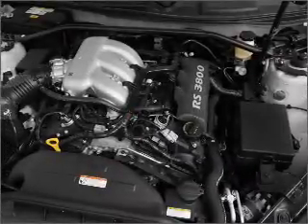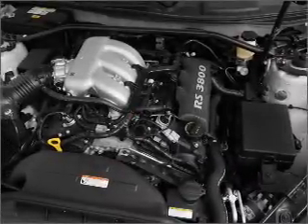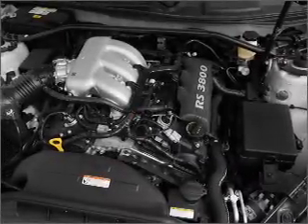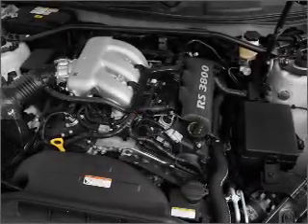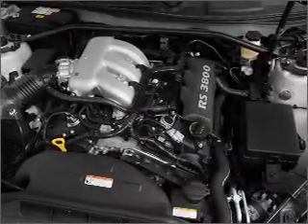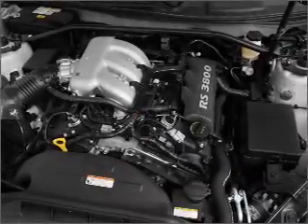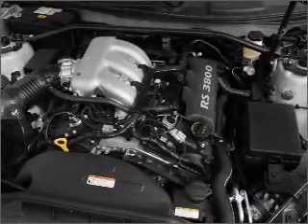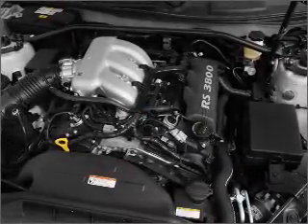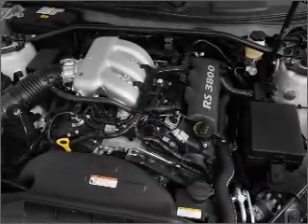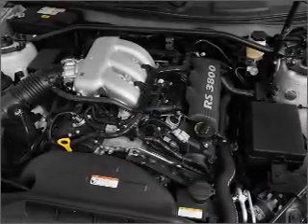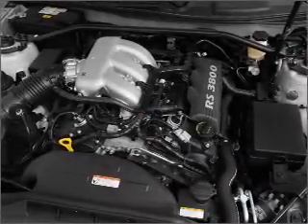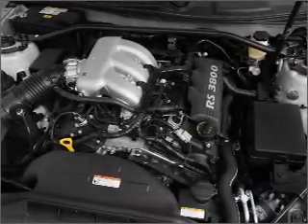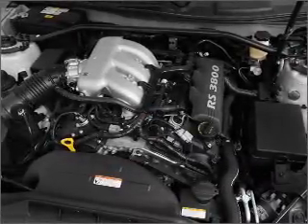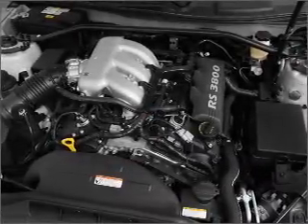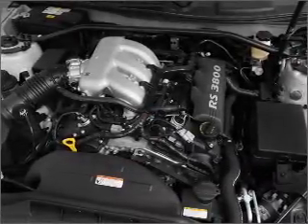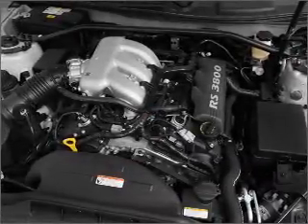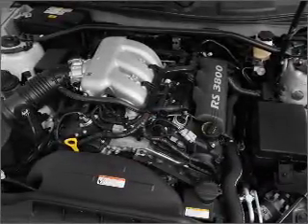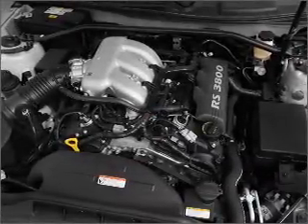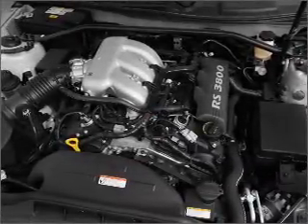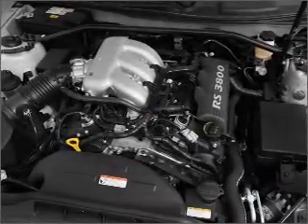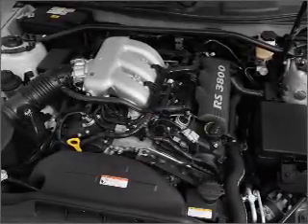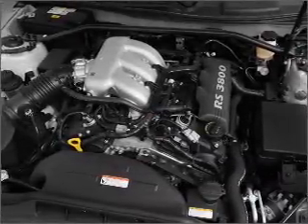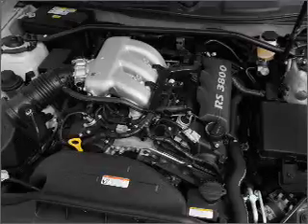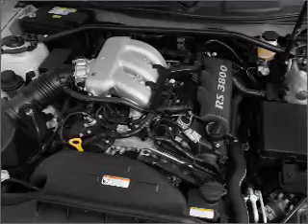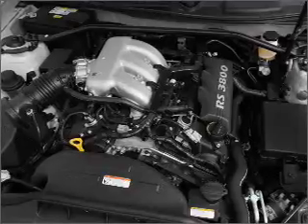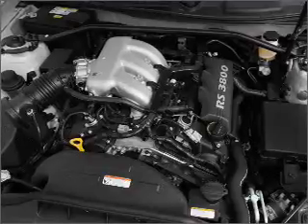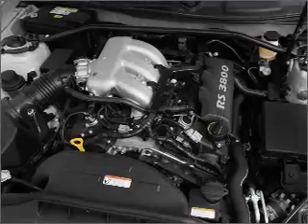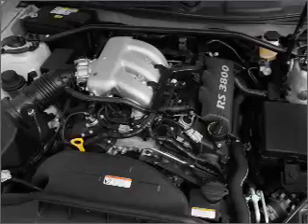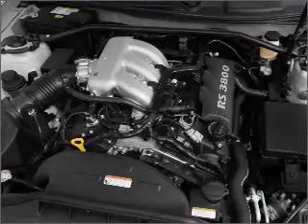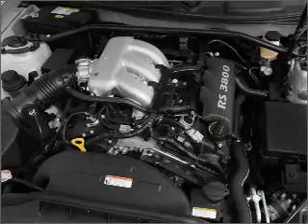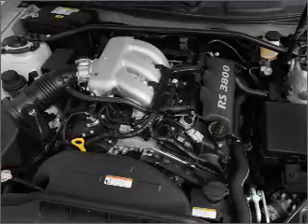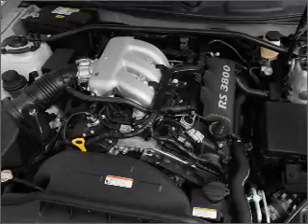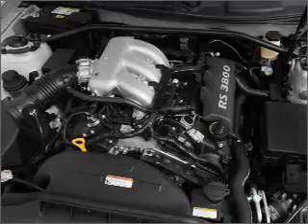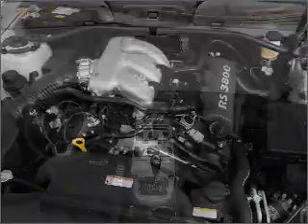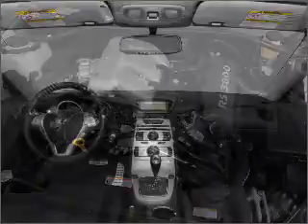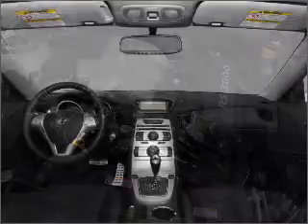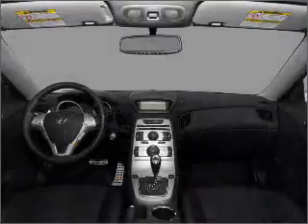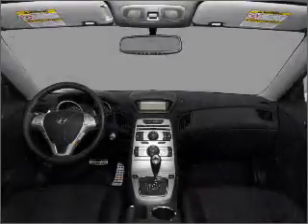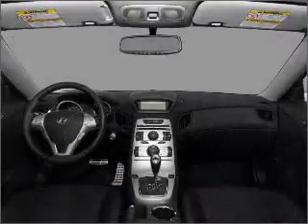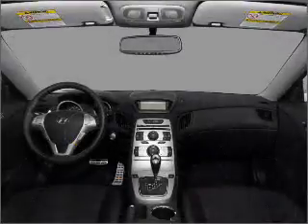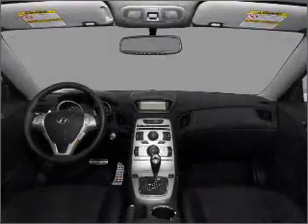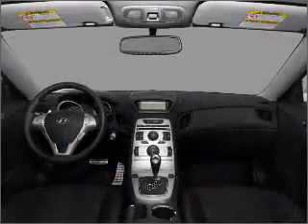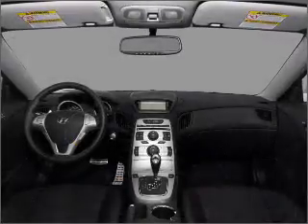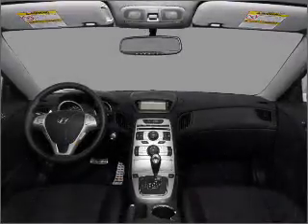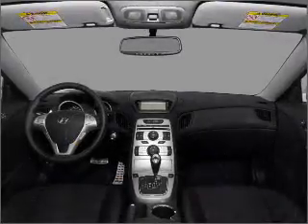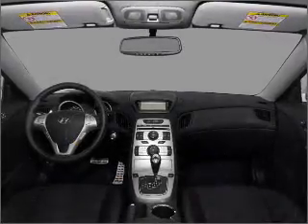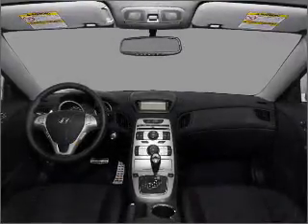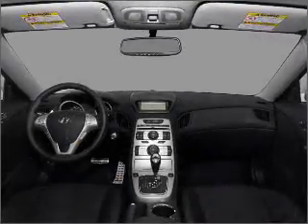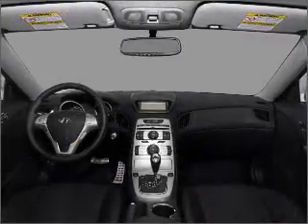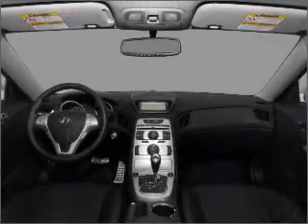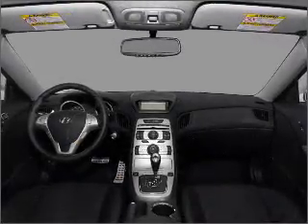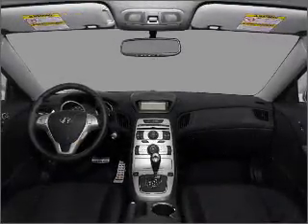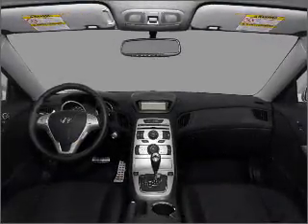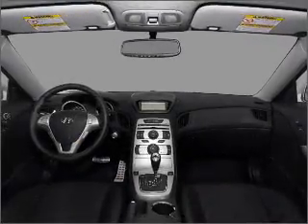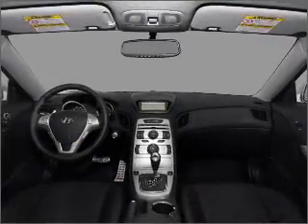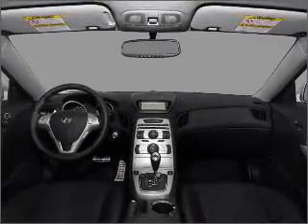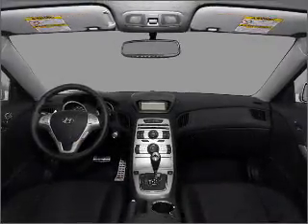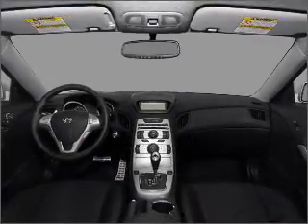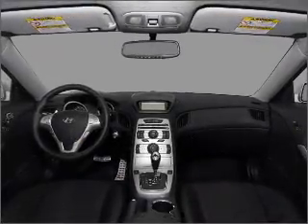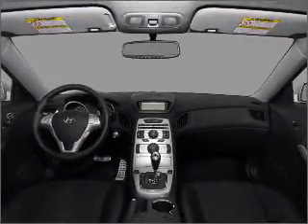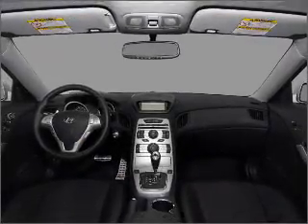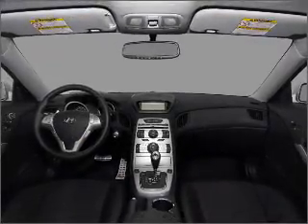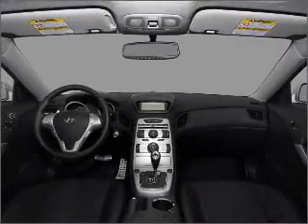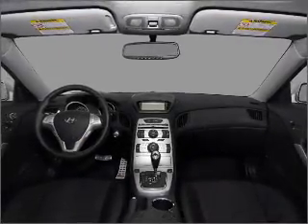Let the outside in with a built-in sunroof, and memory settings make for a more comfortable ride. Call today to schedule a test drive.